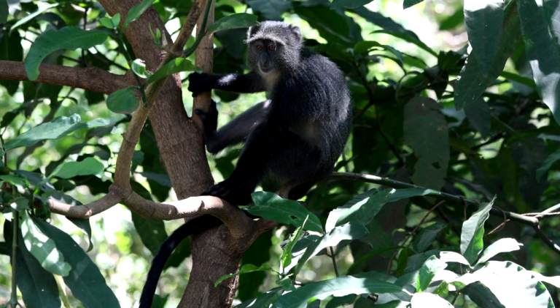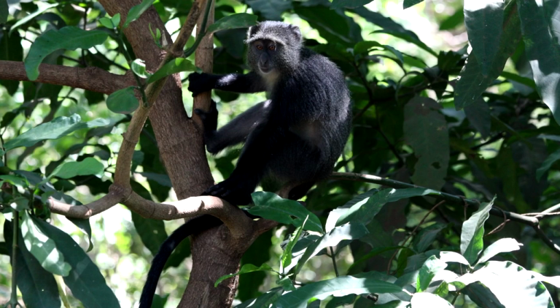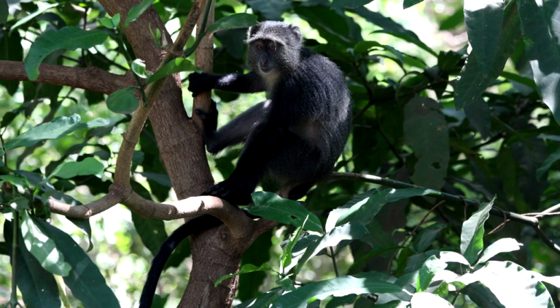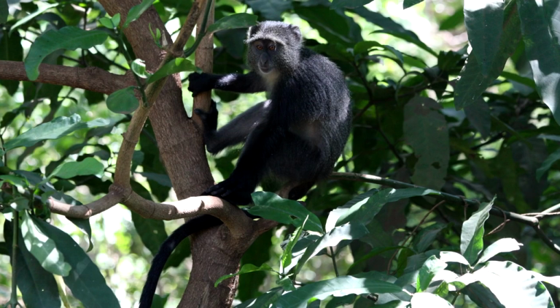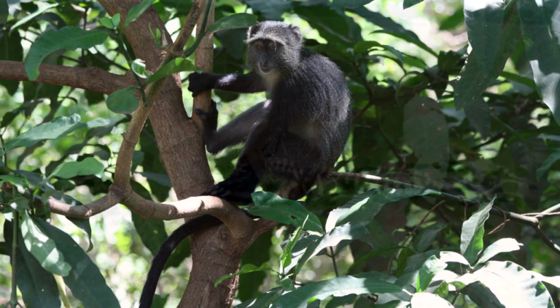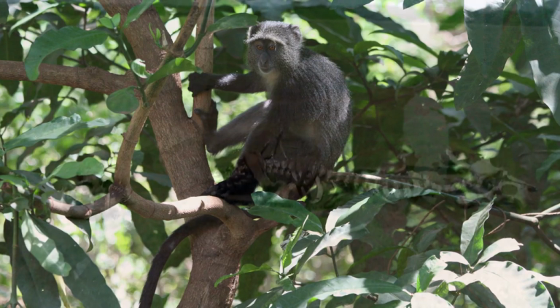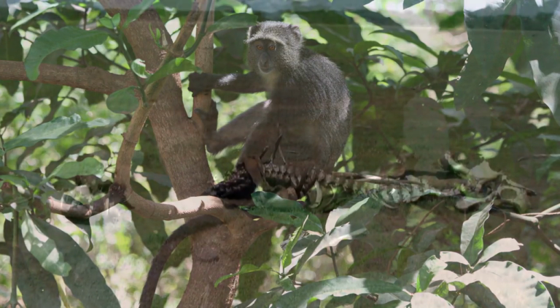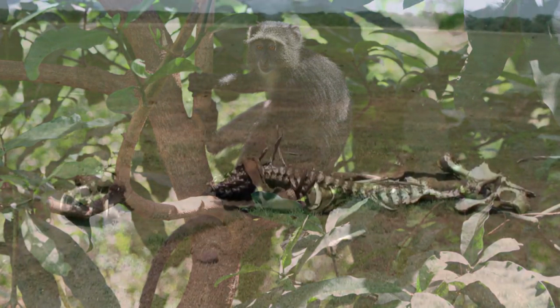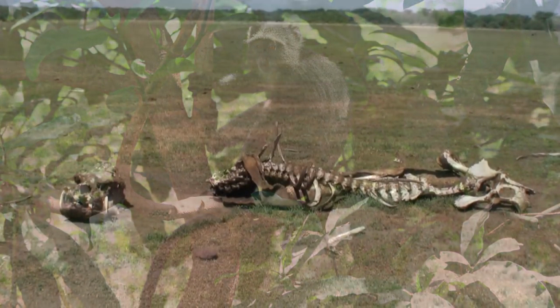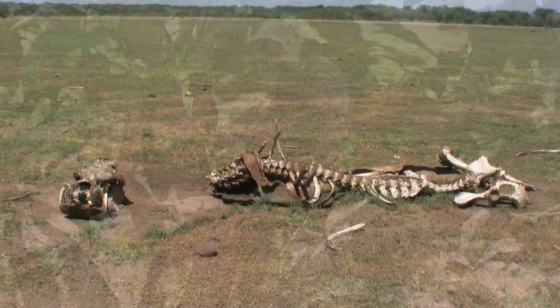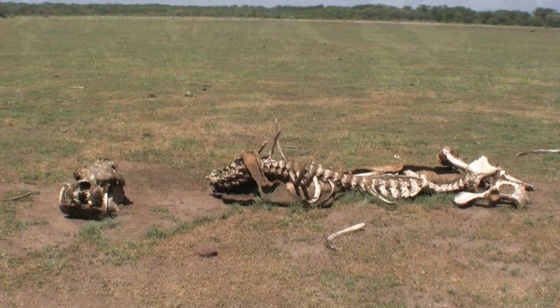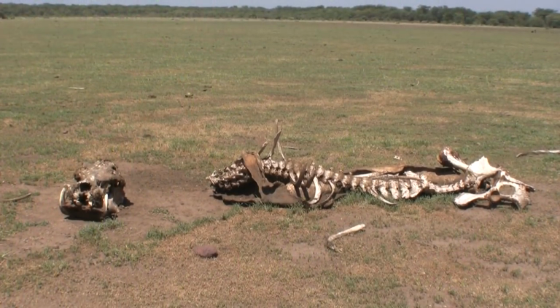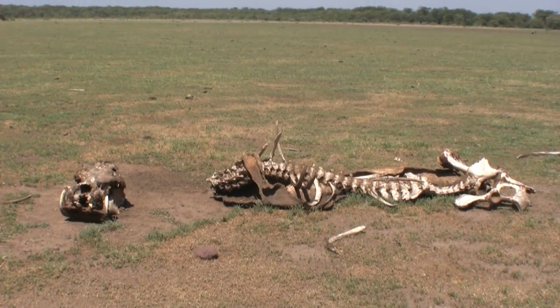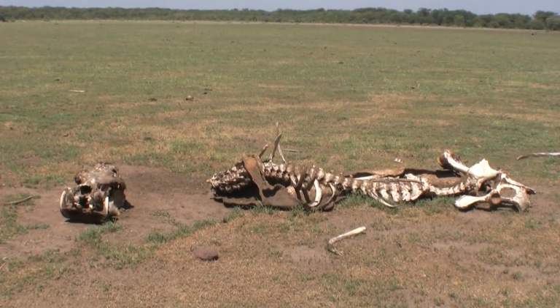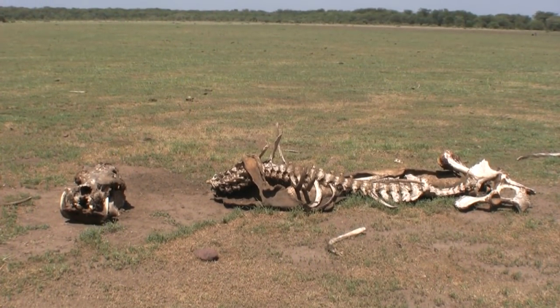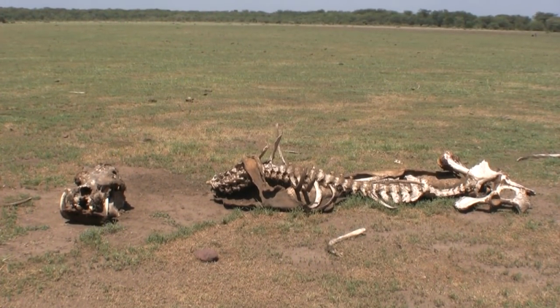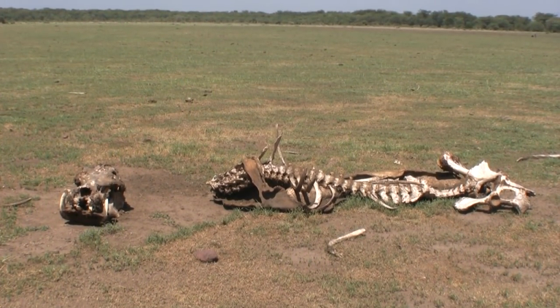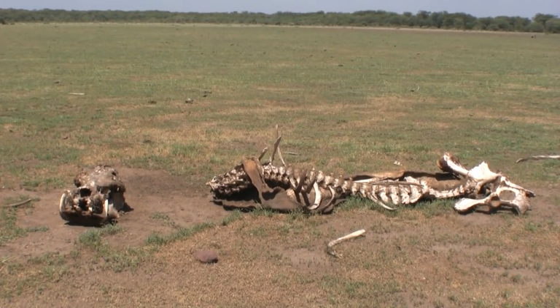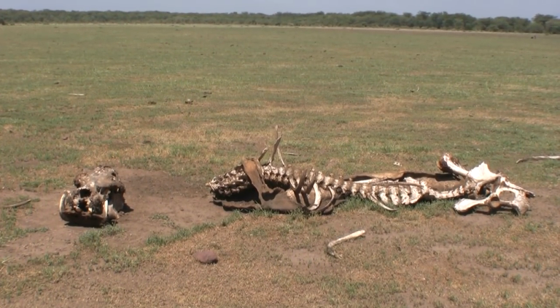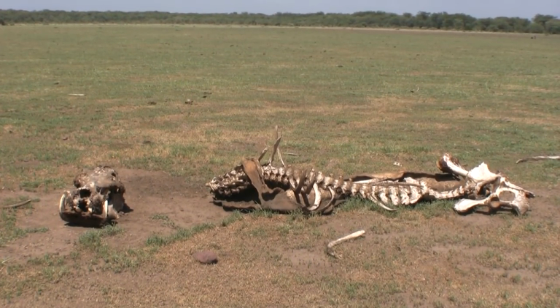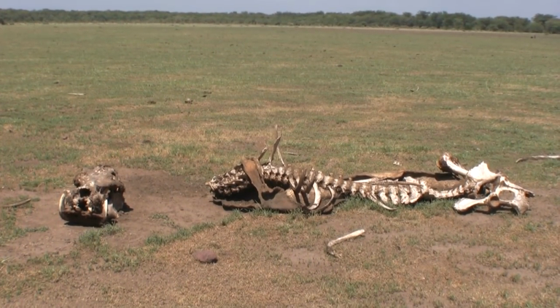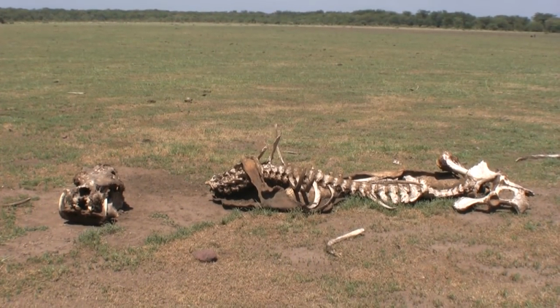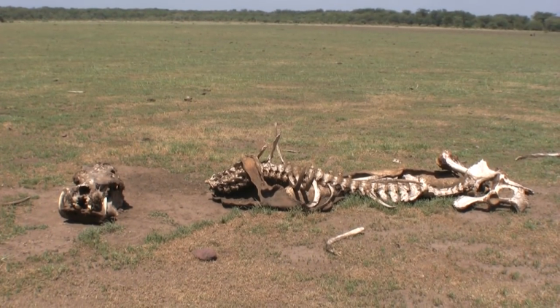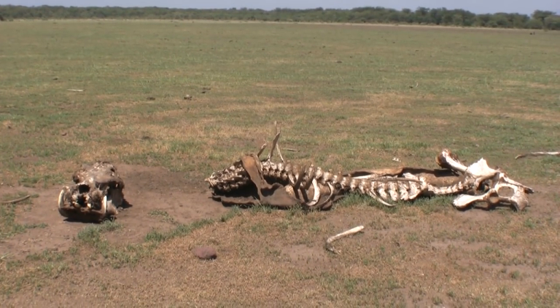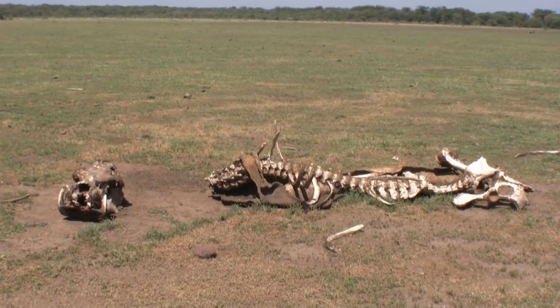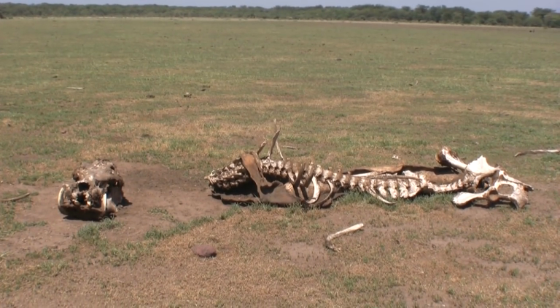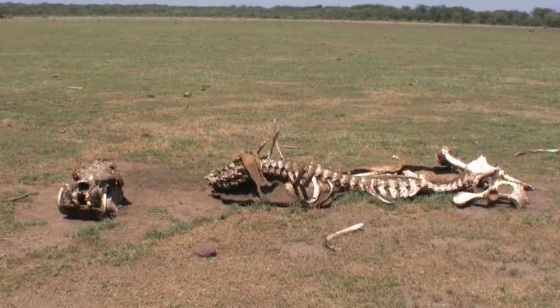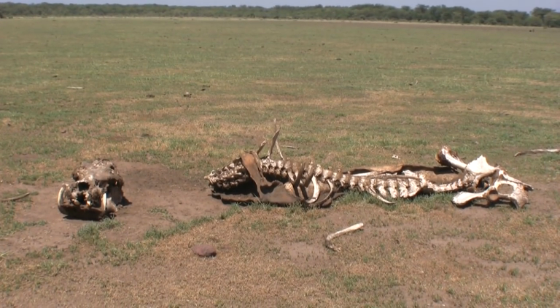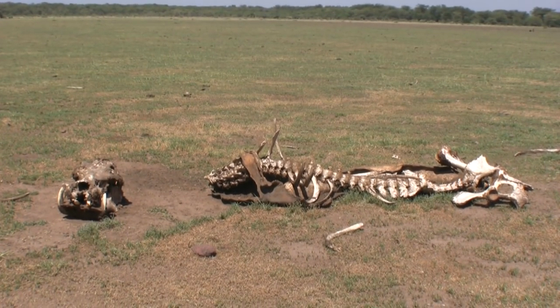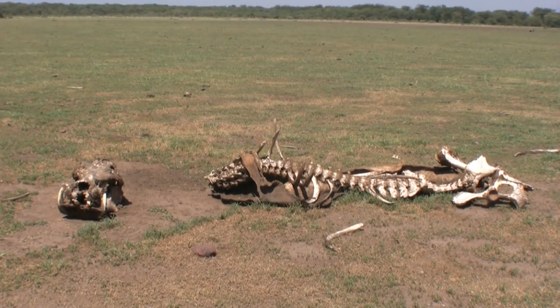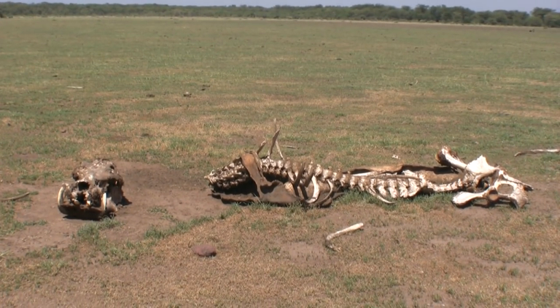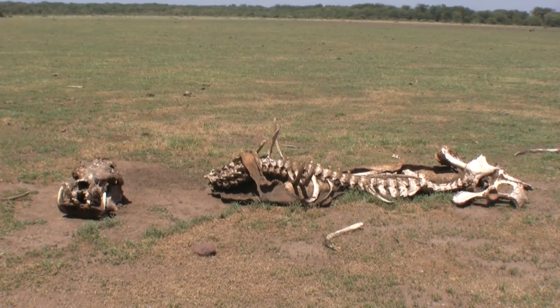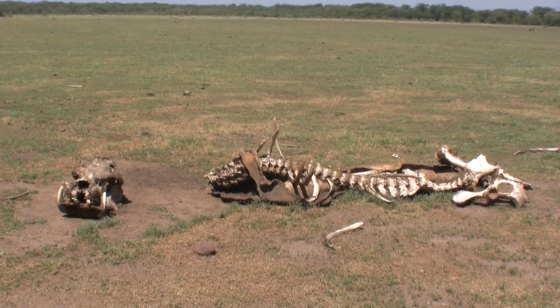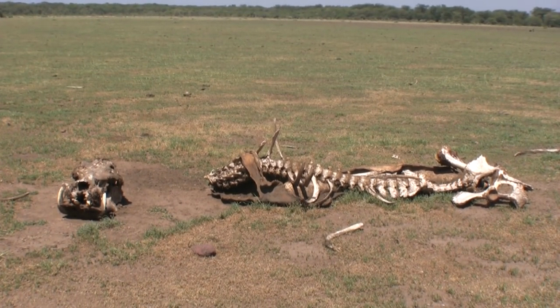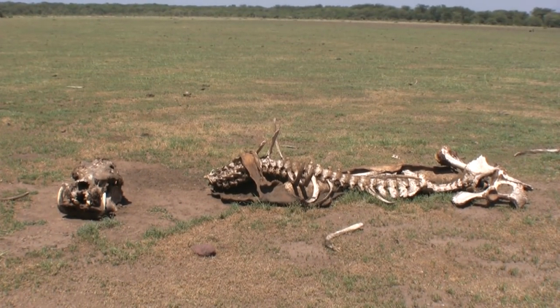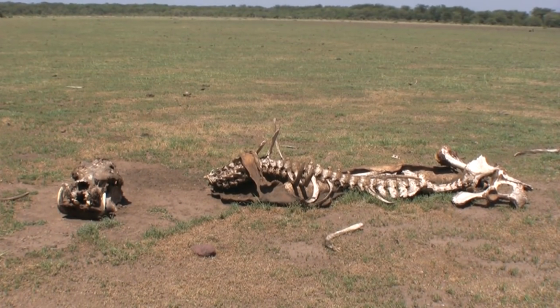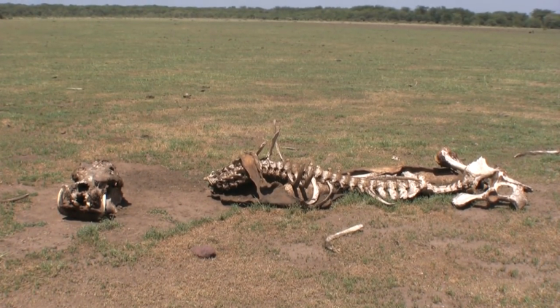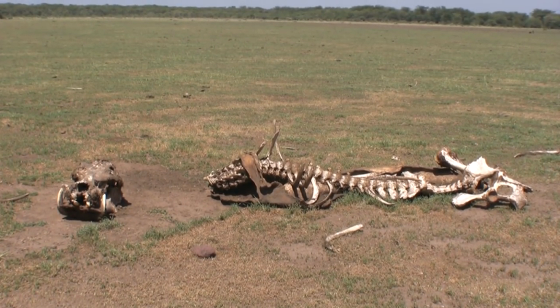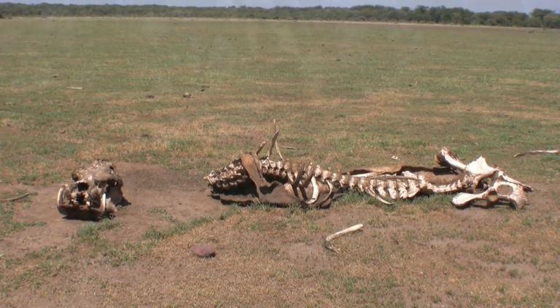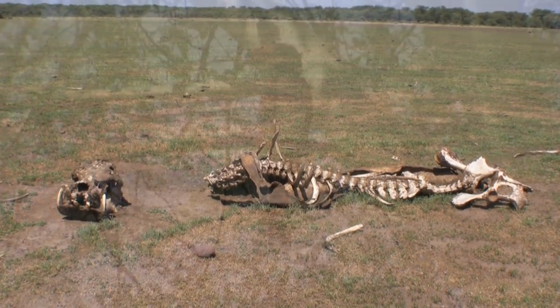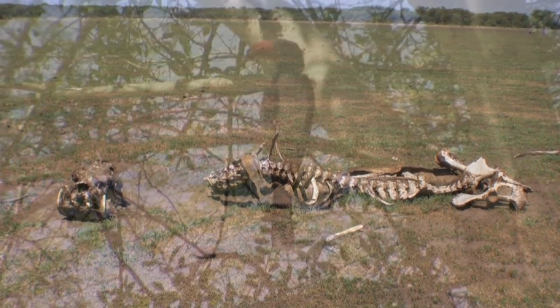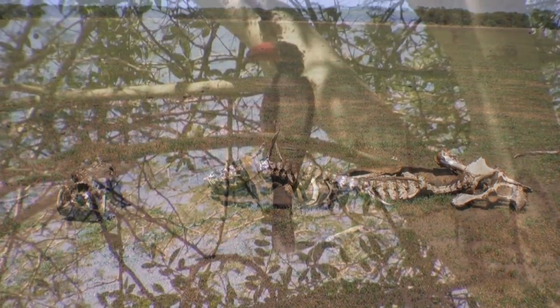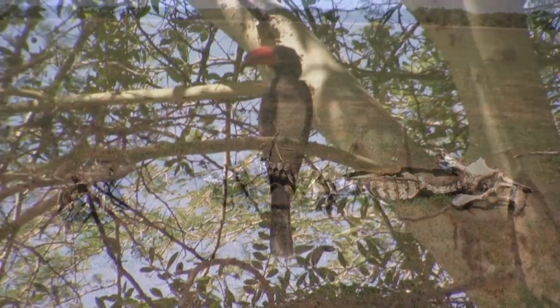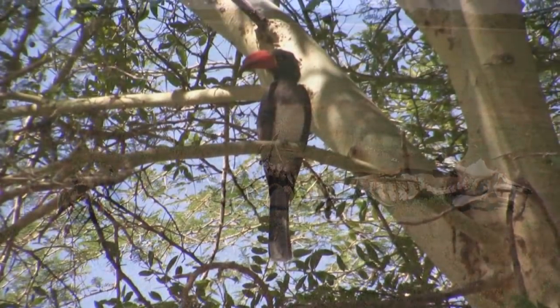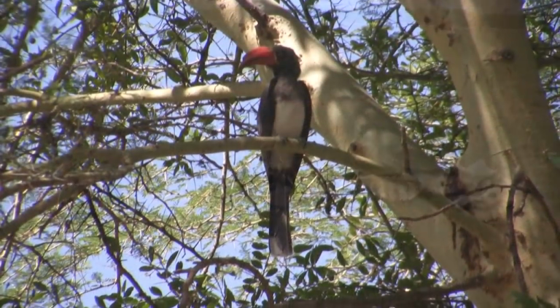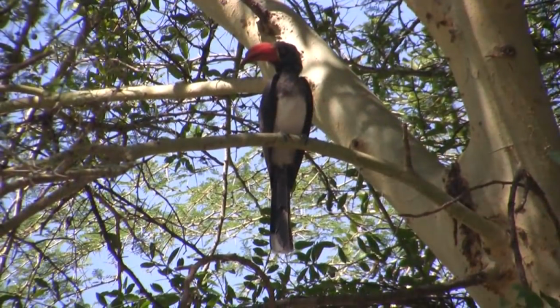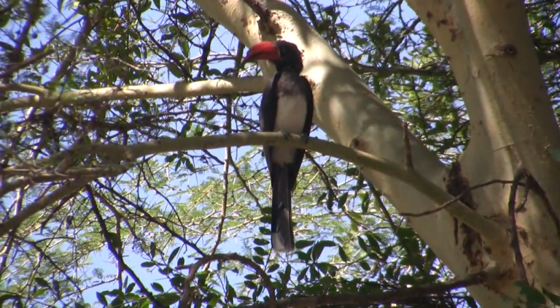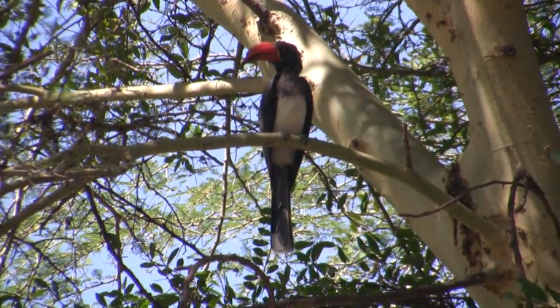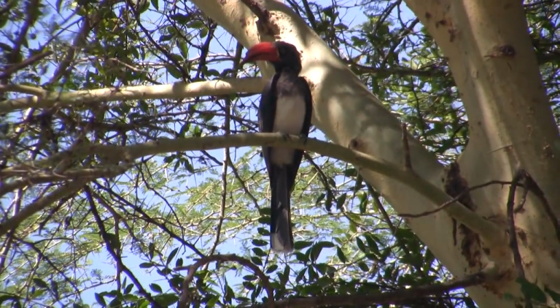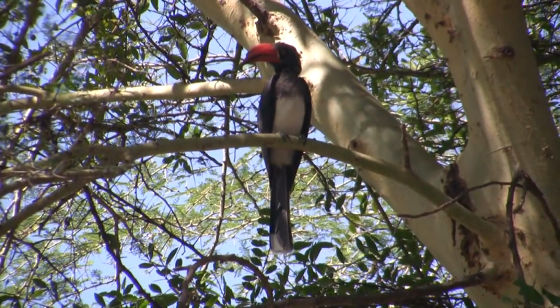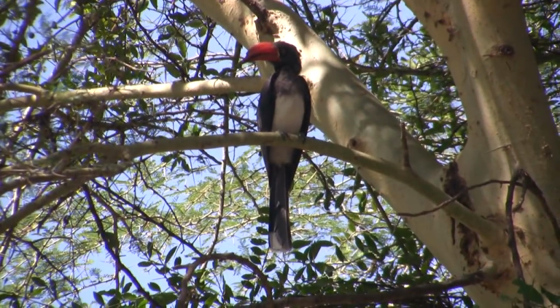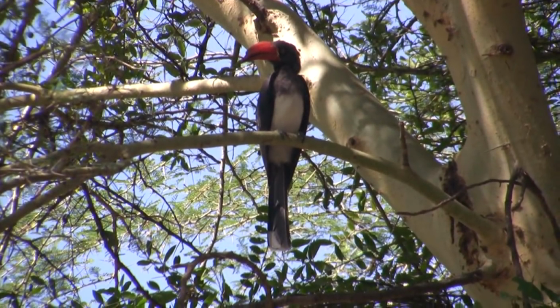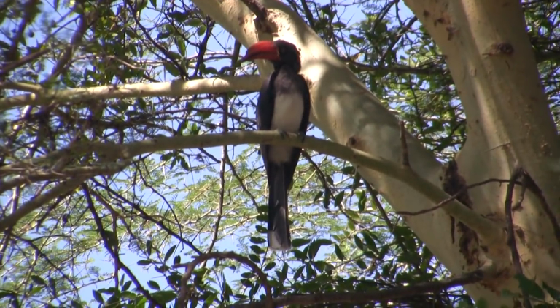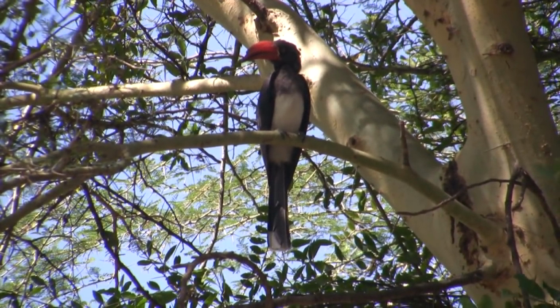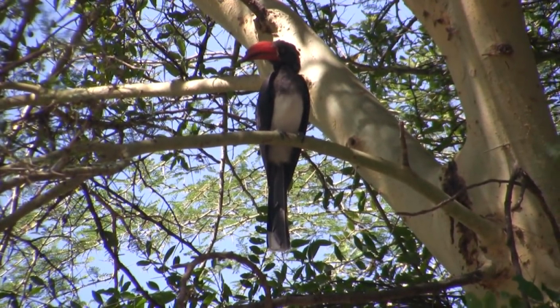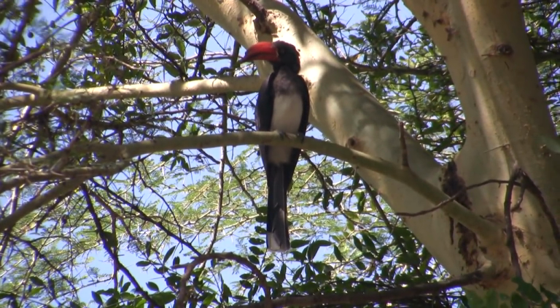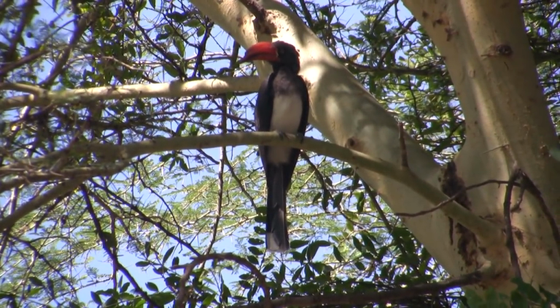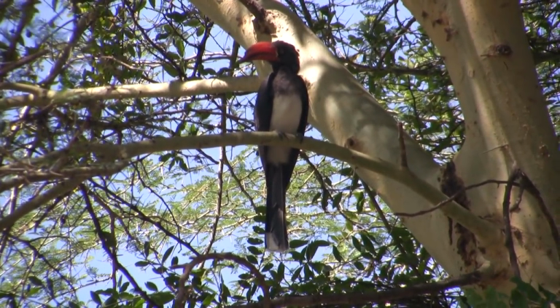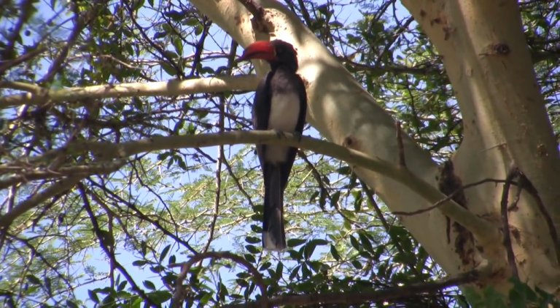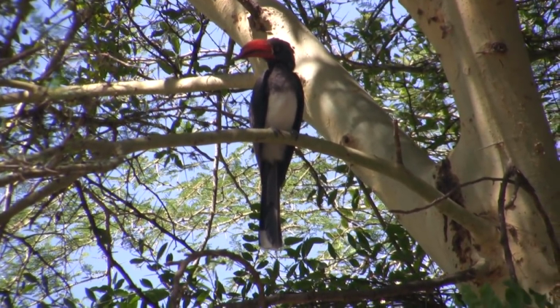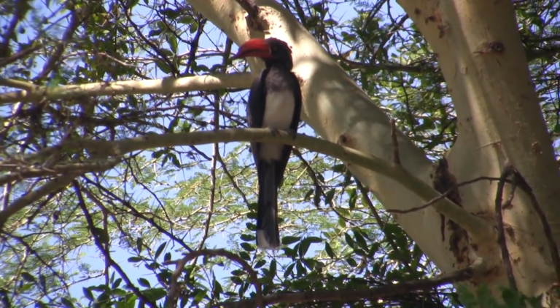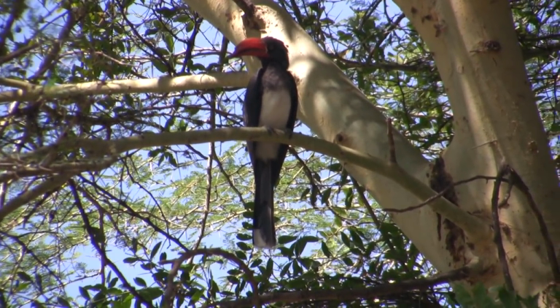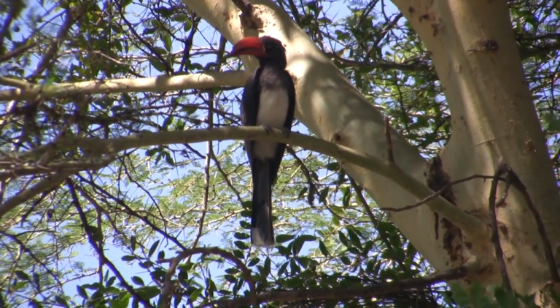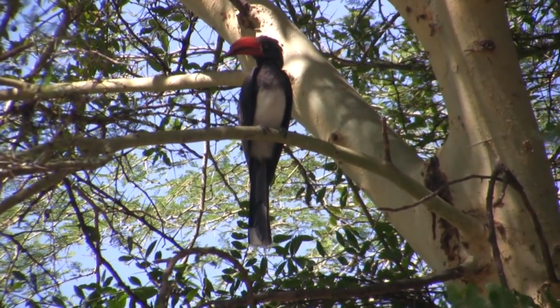On our way out of the park, we came across a hippo skeleton. And we stopped for one last bird — a crowned hornbill.